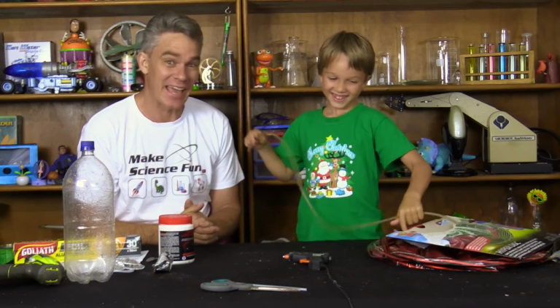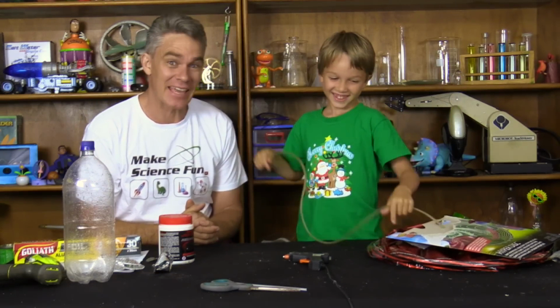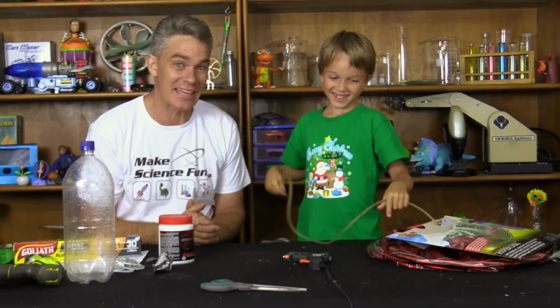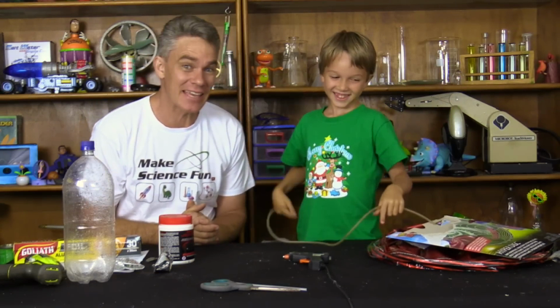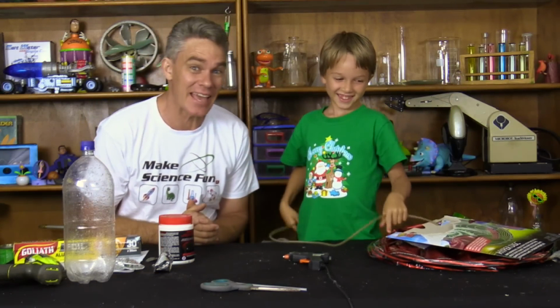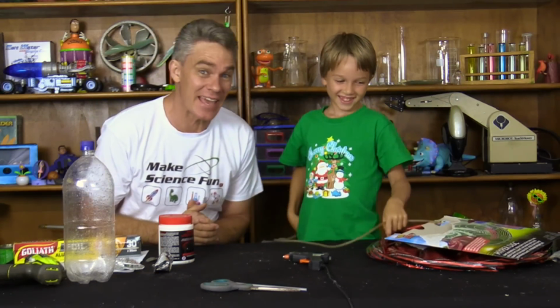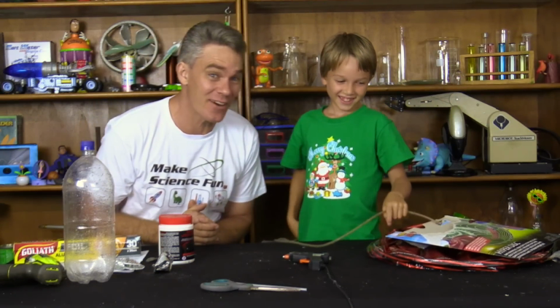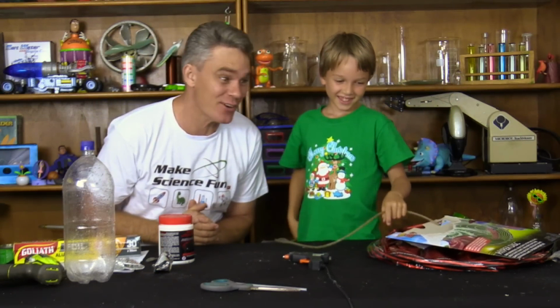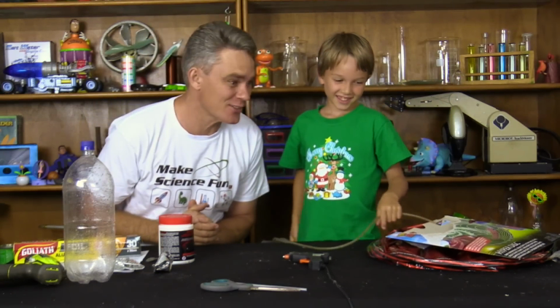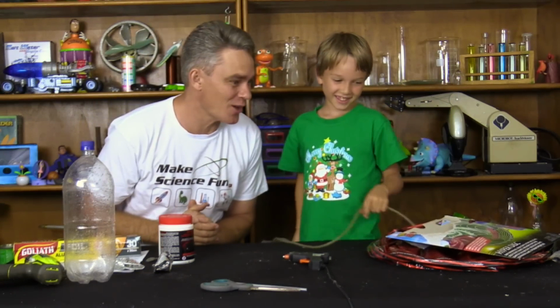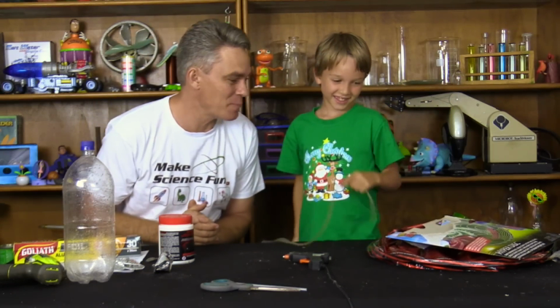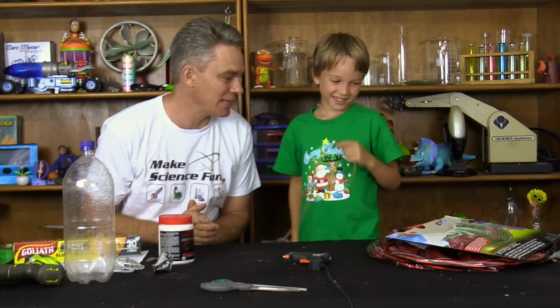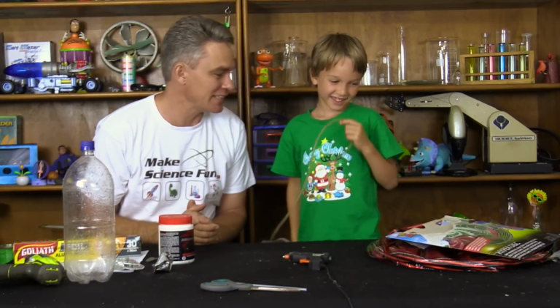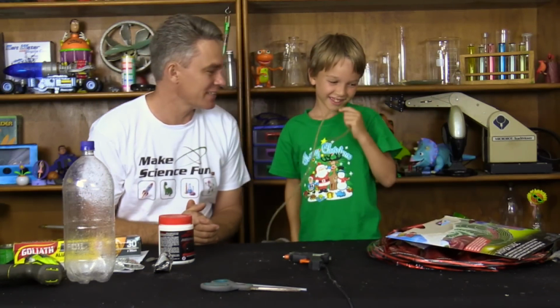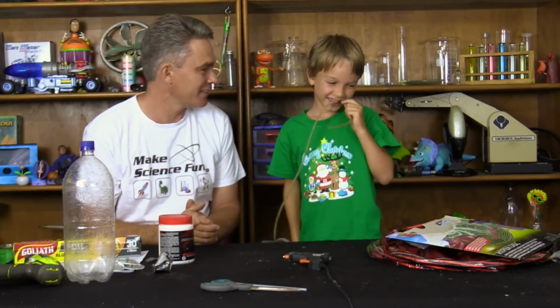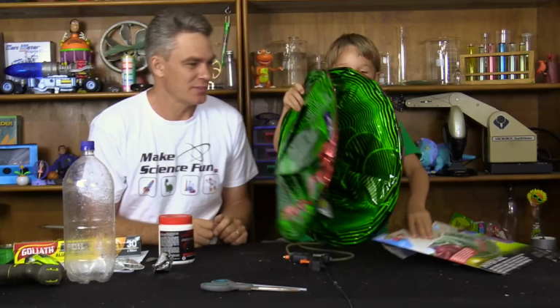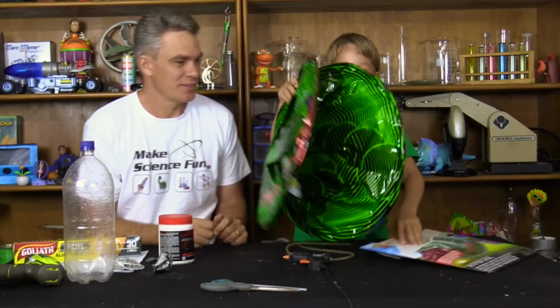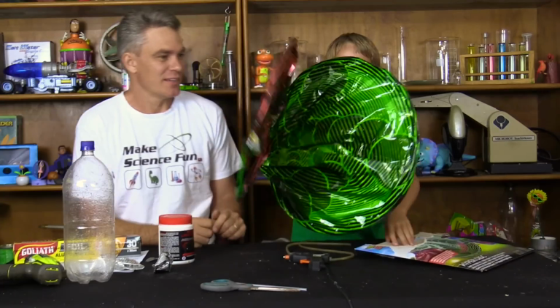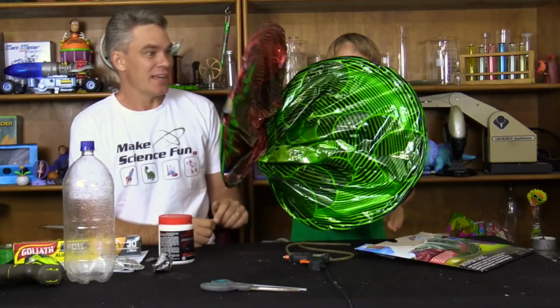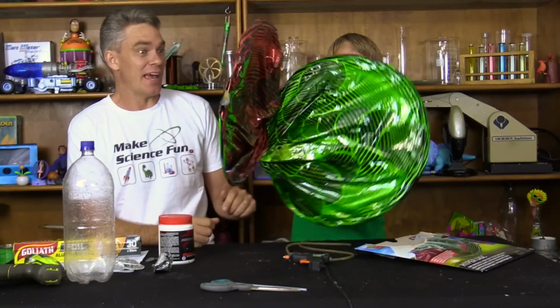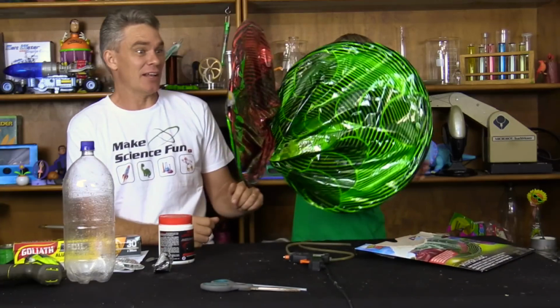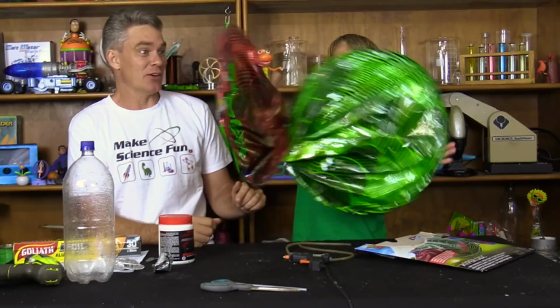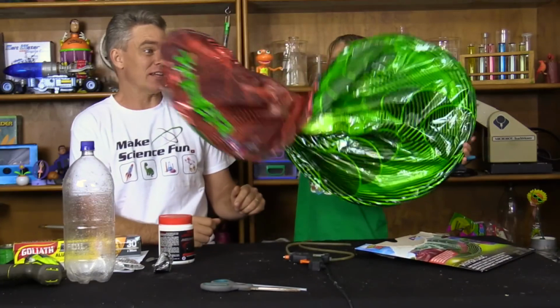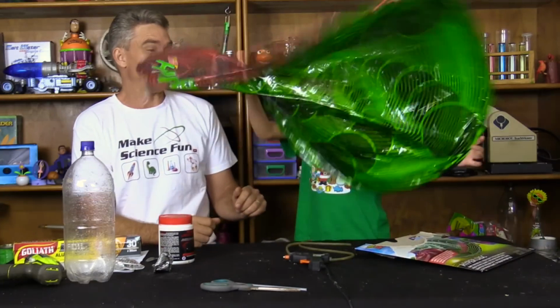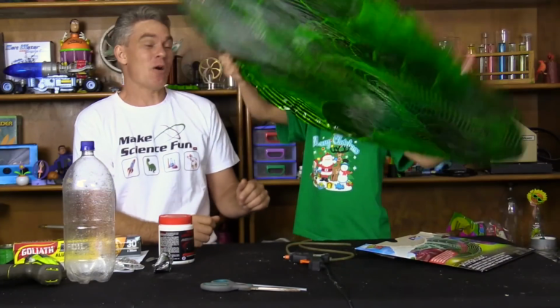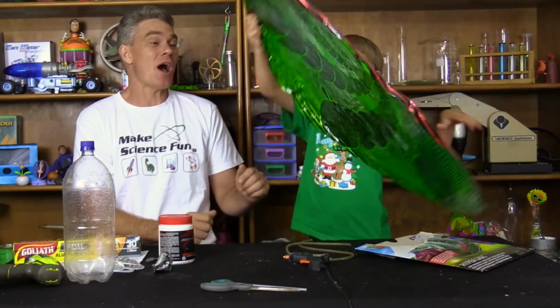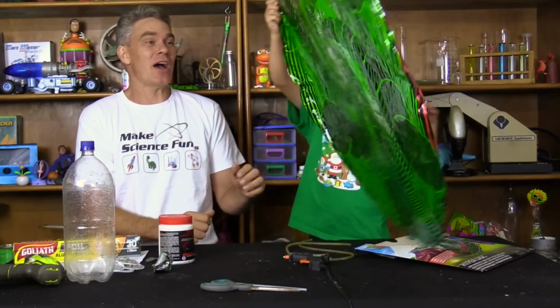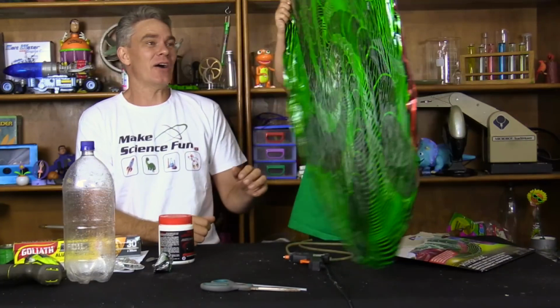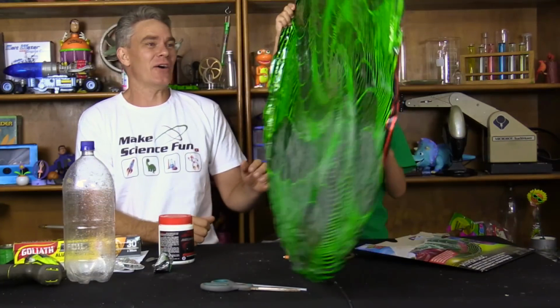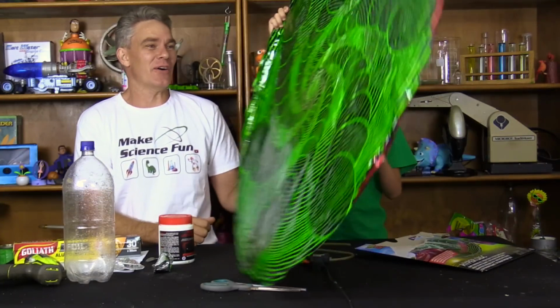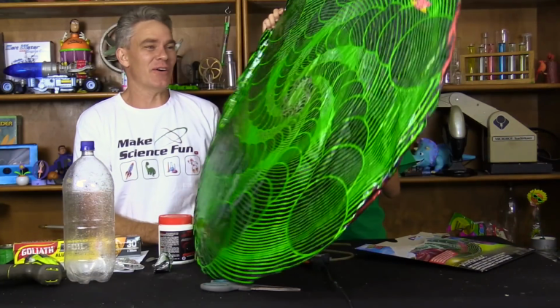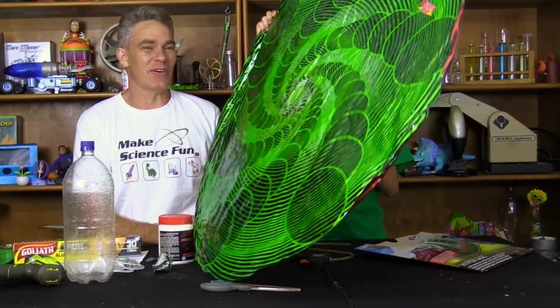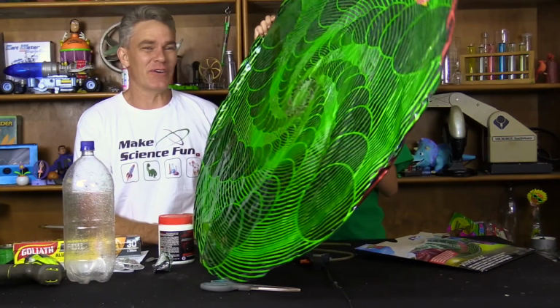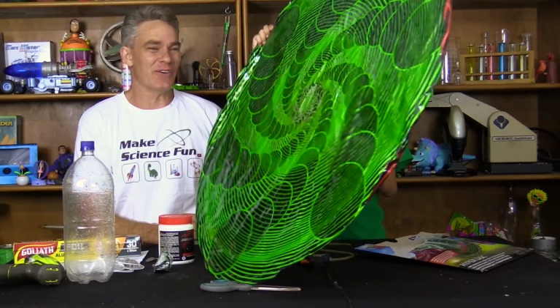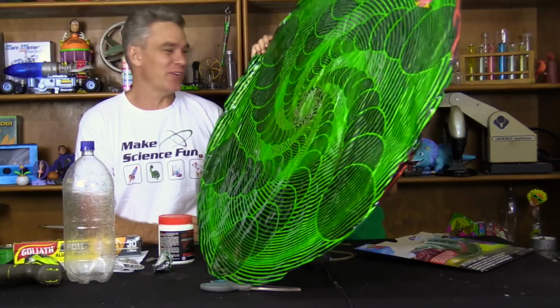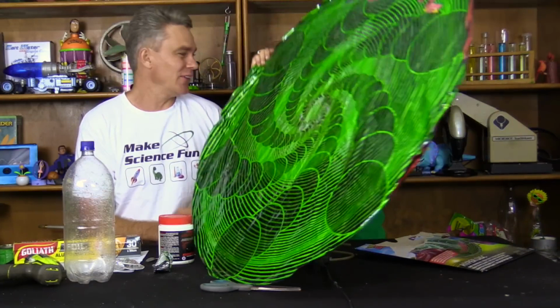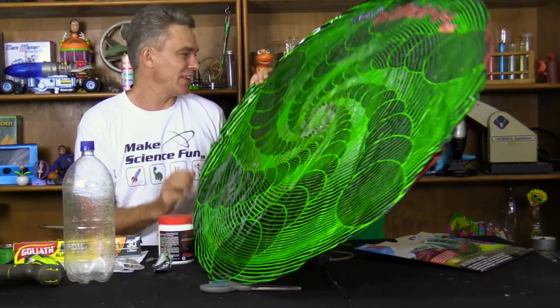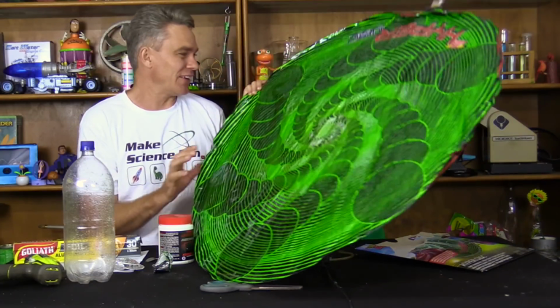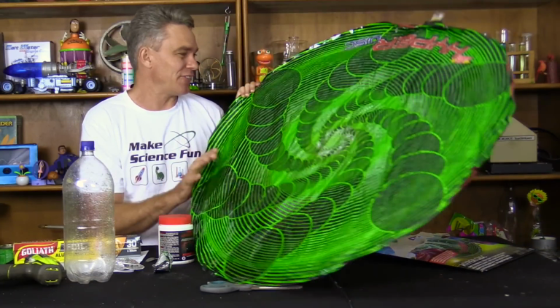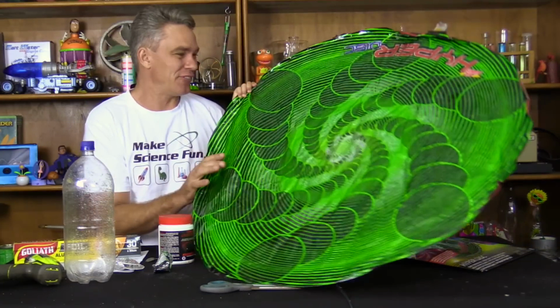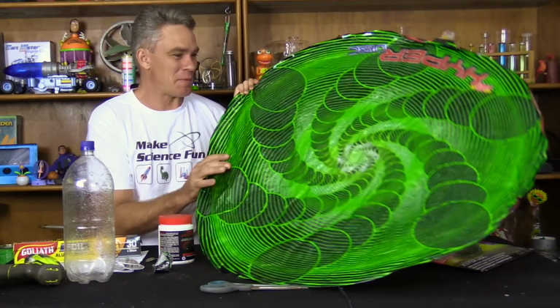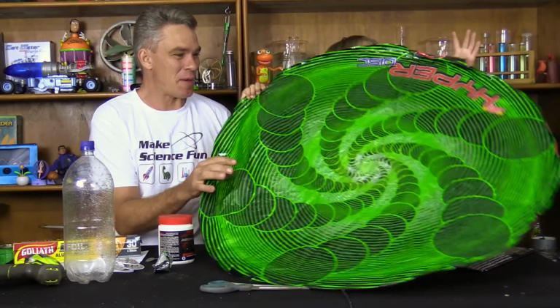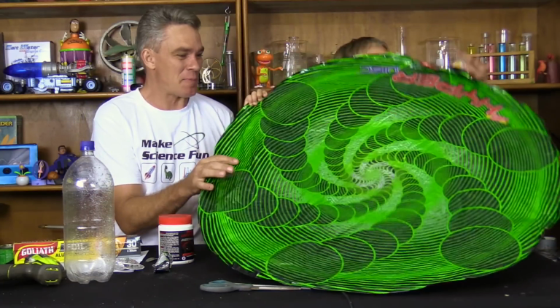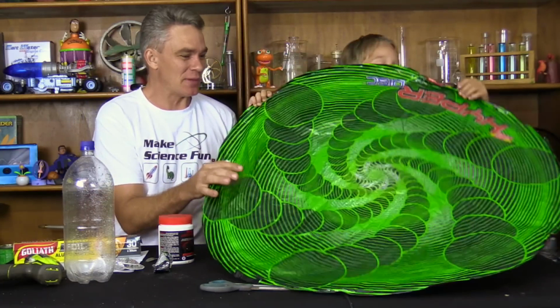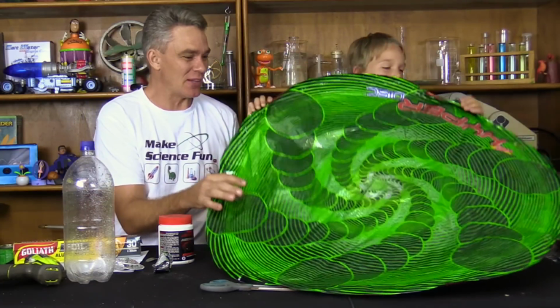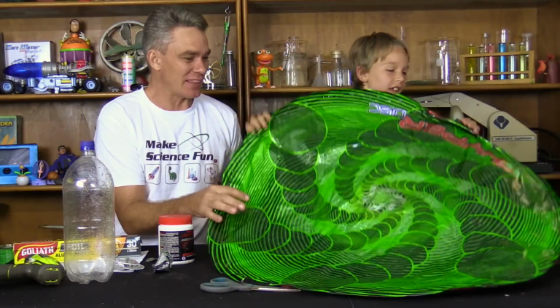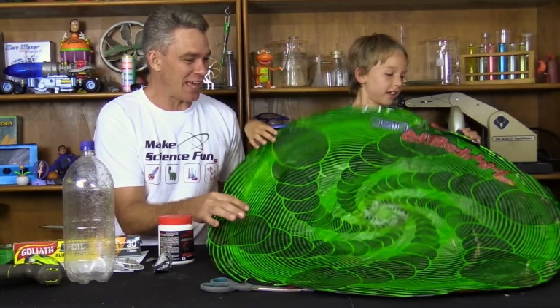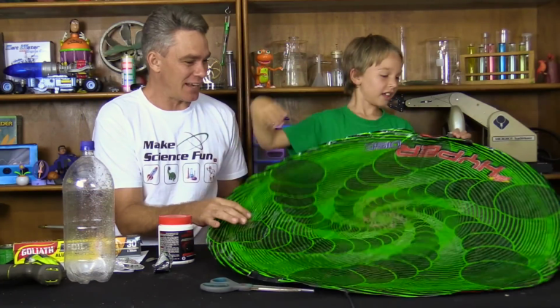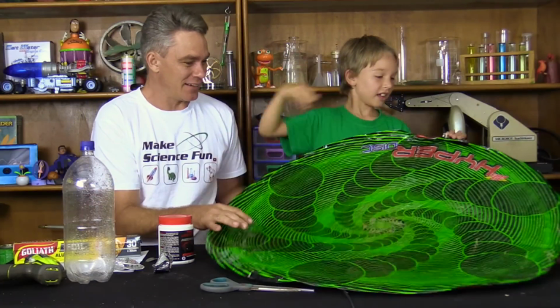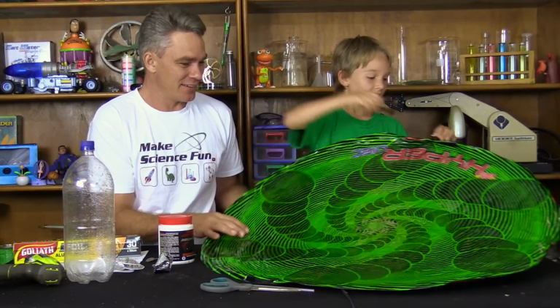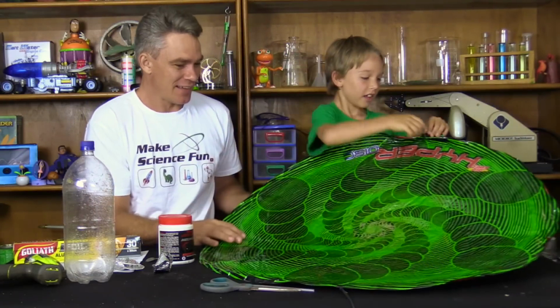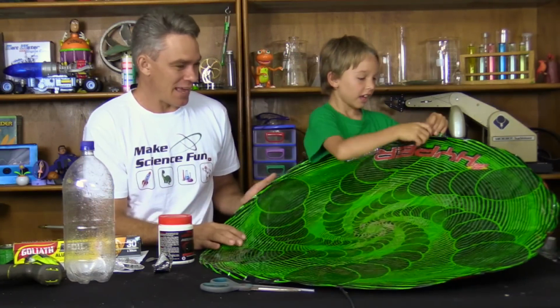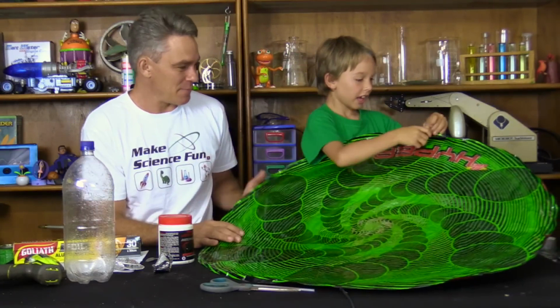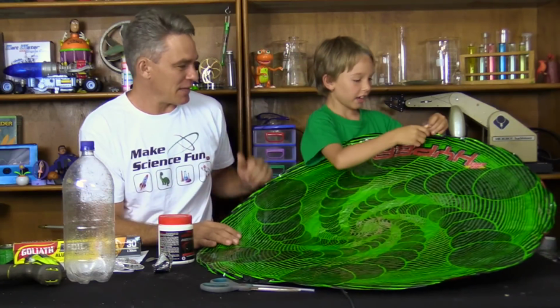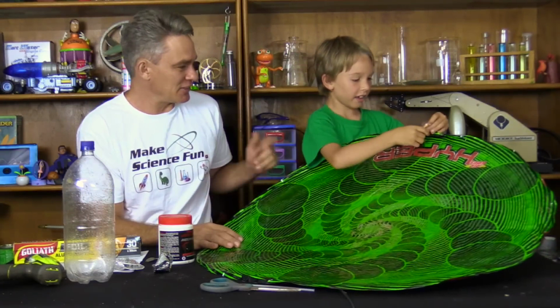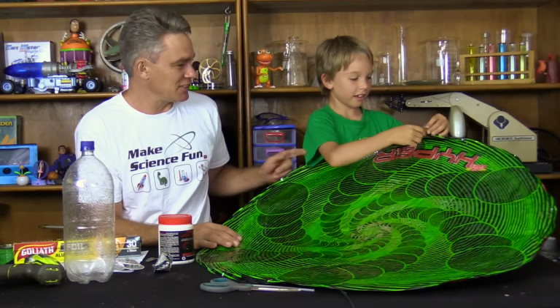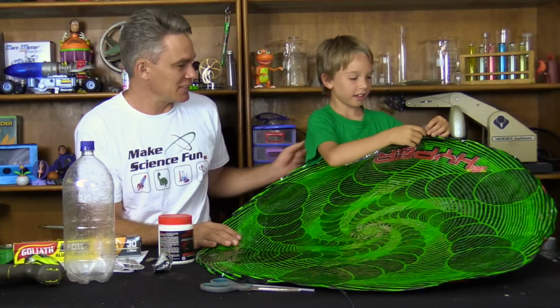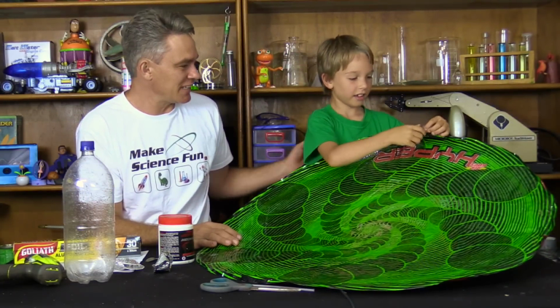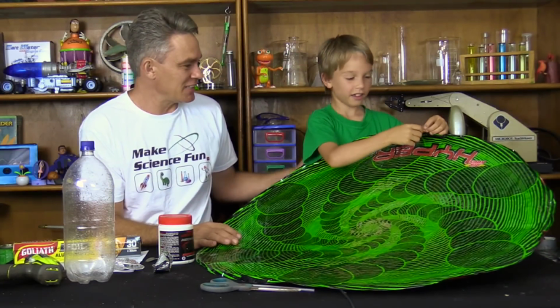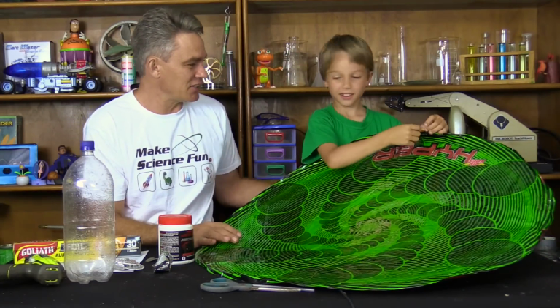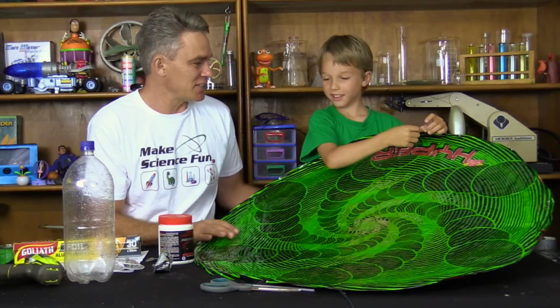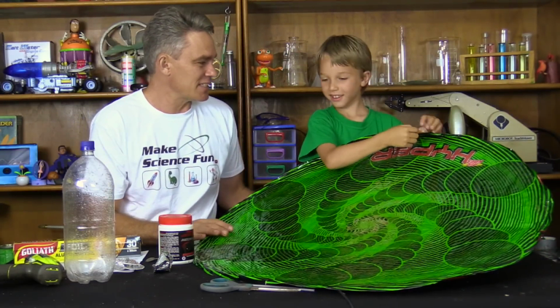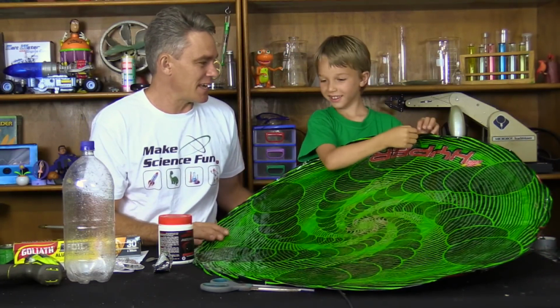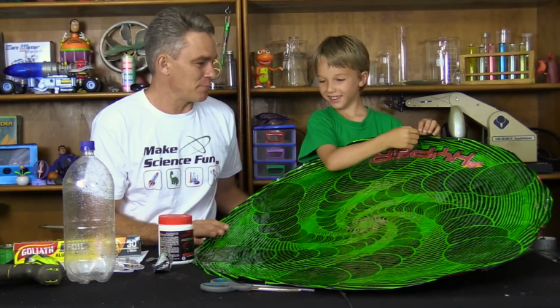An Air Hogs Hyperdisc. And look at it, whoa! Look at it flip open like that. Hey, it matches your t-shirt, Sam.